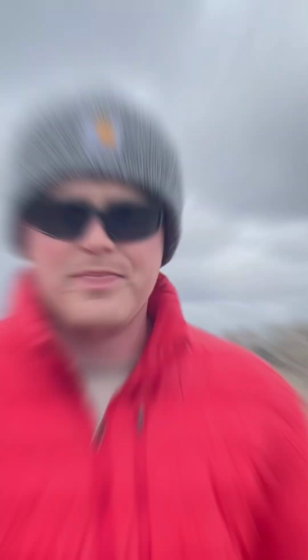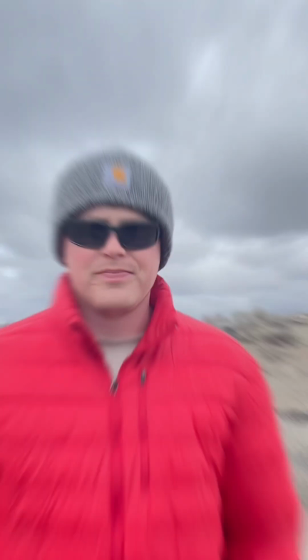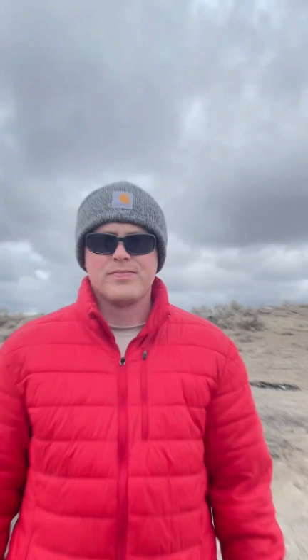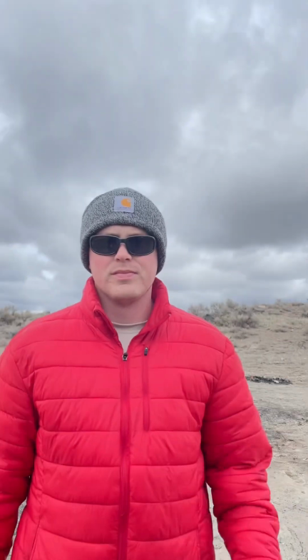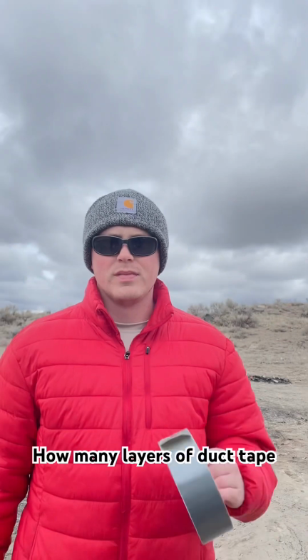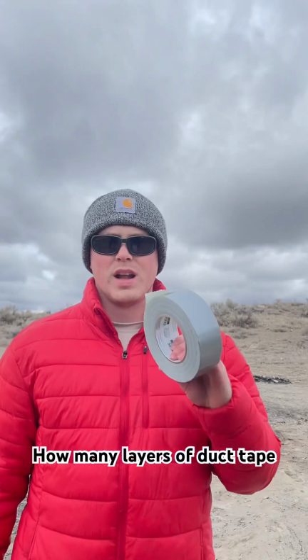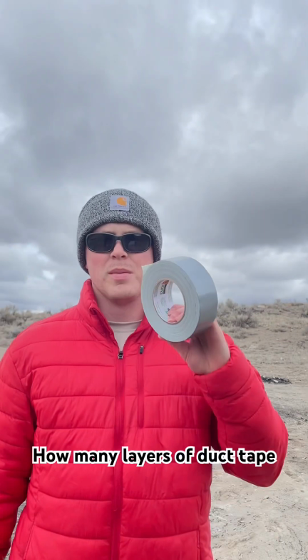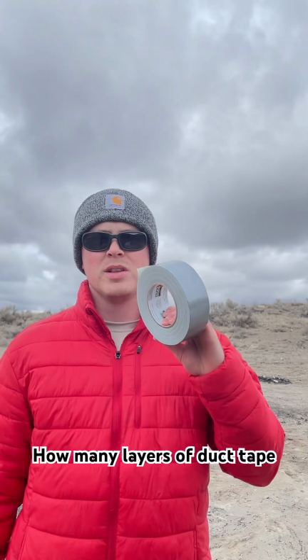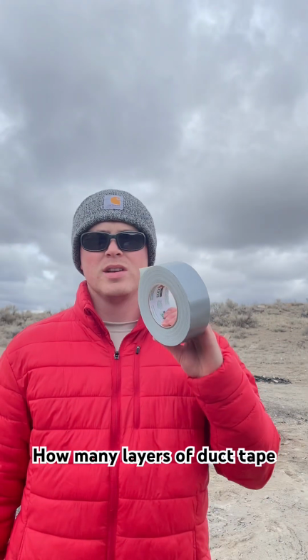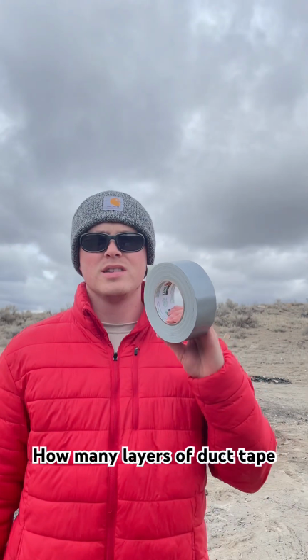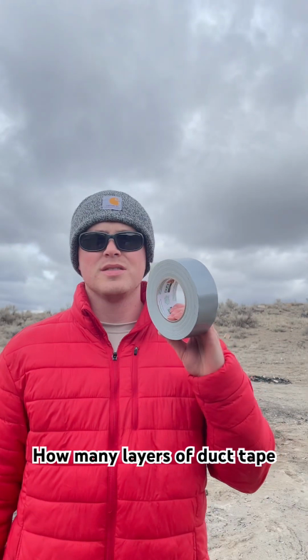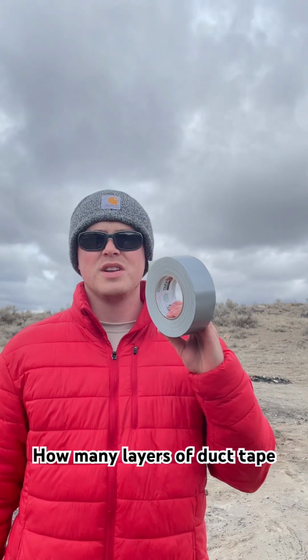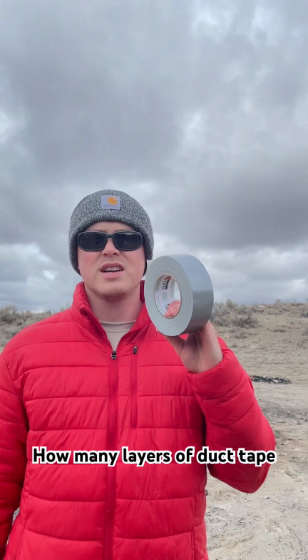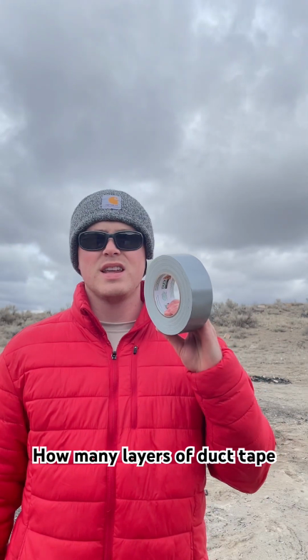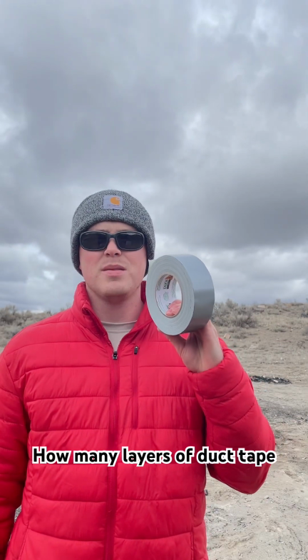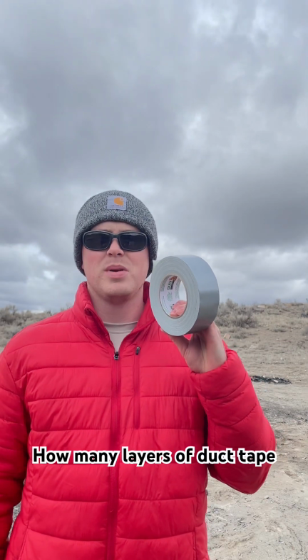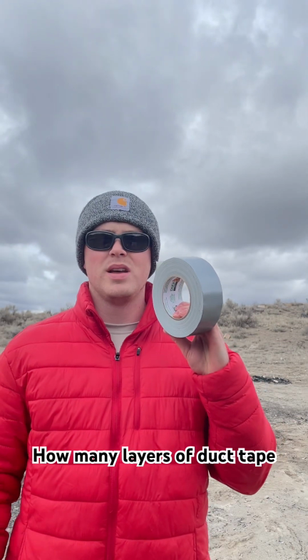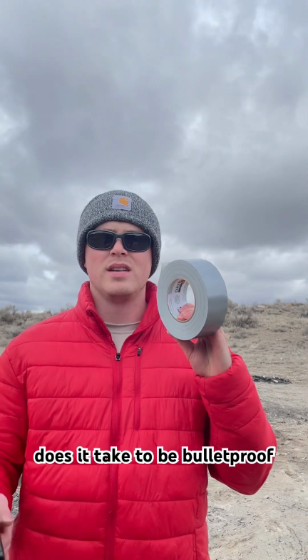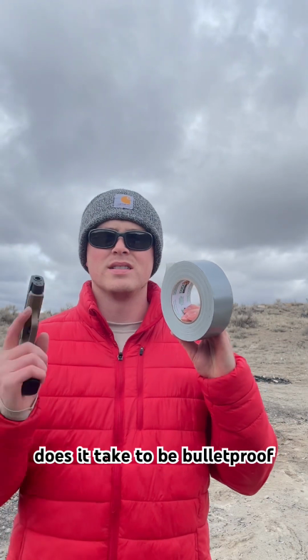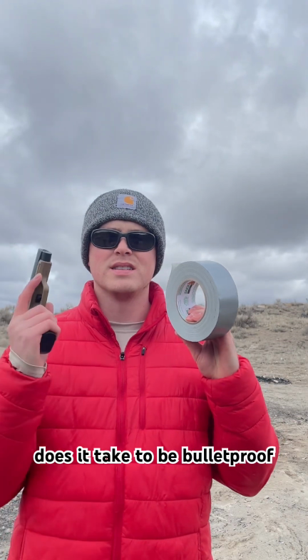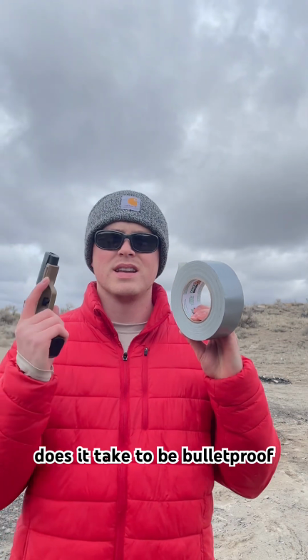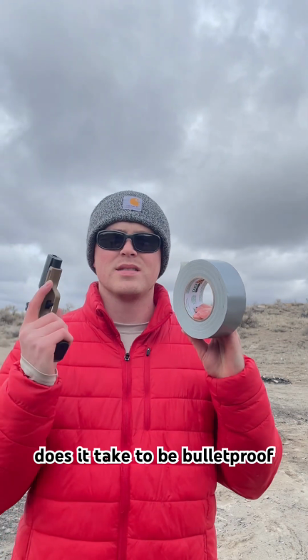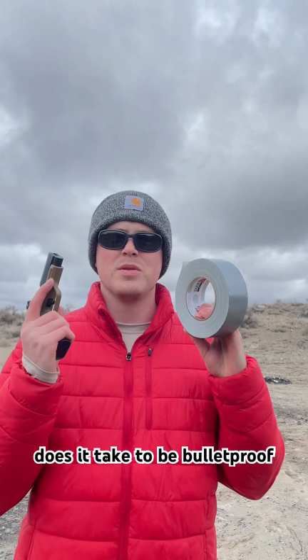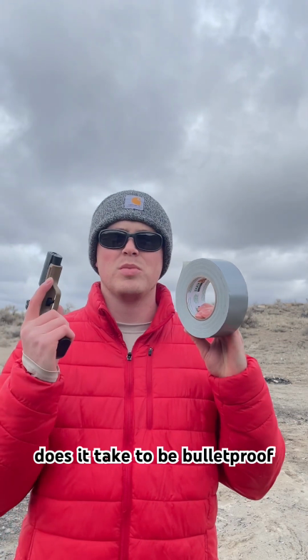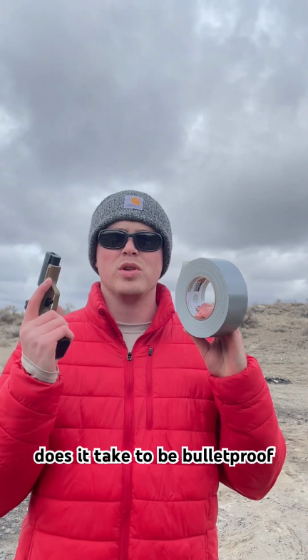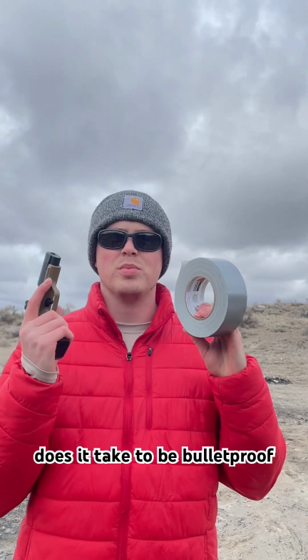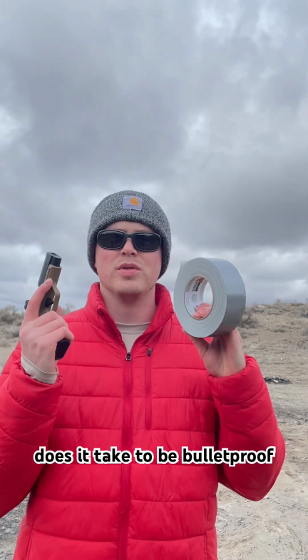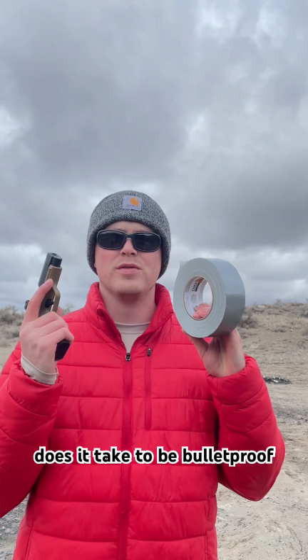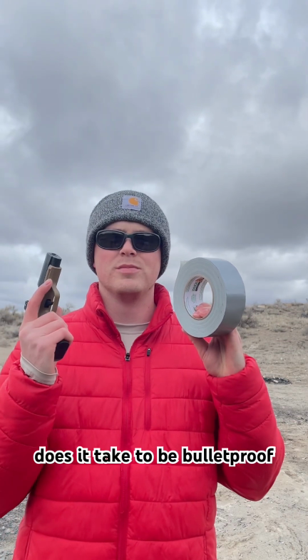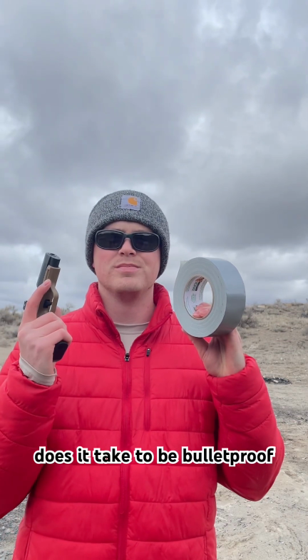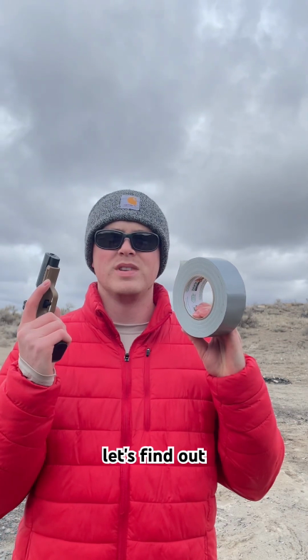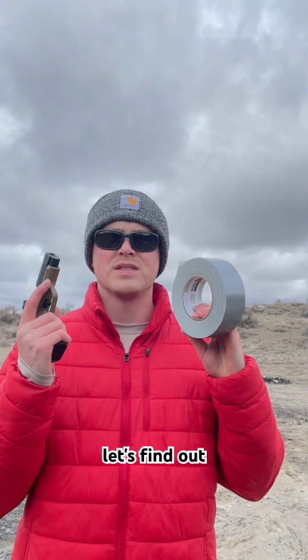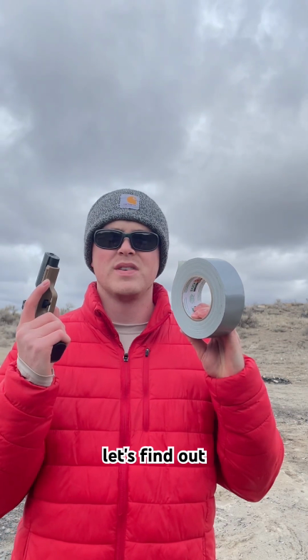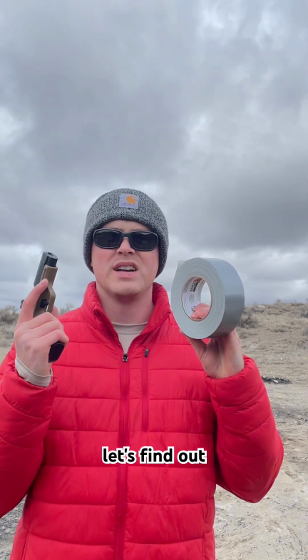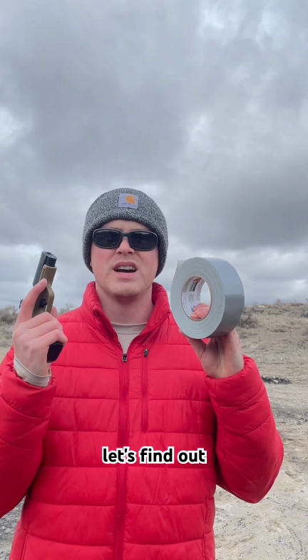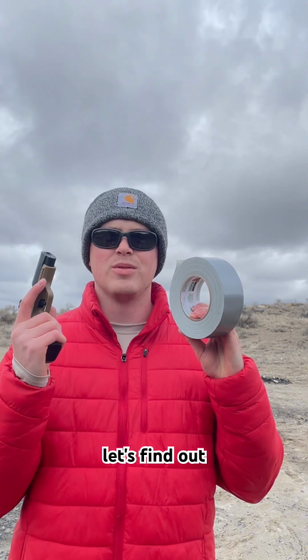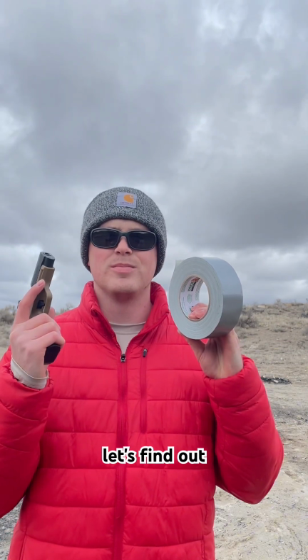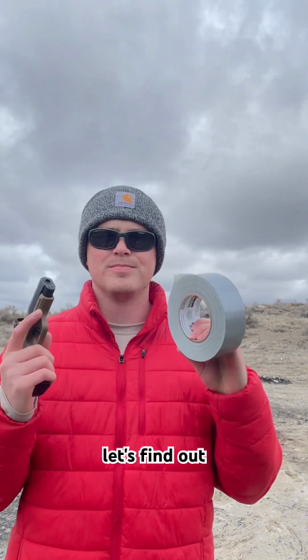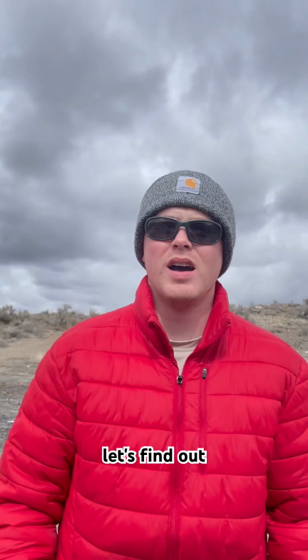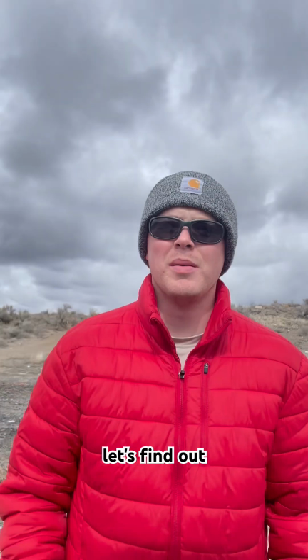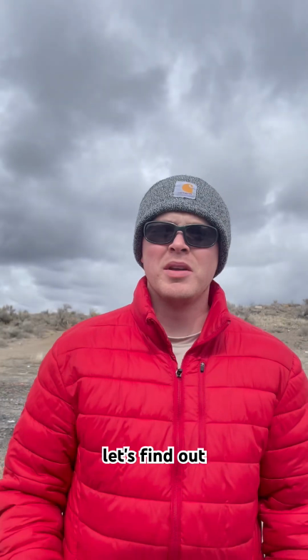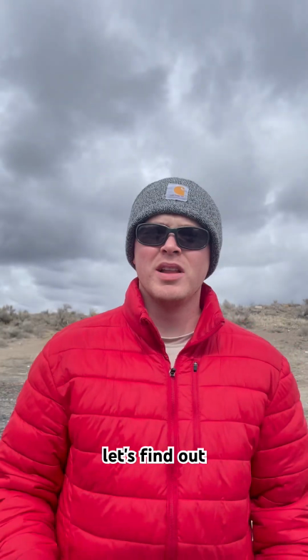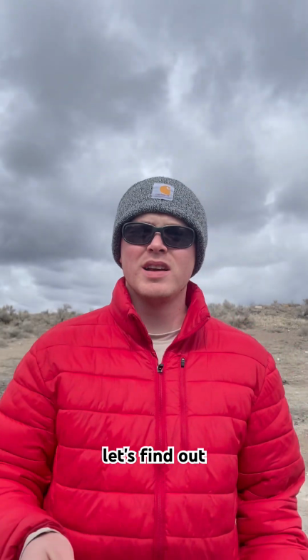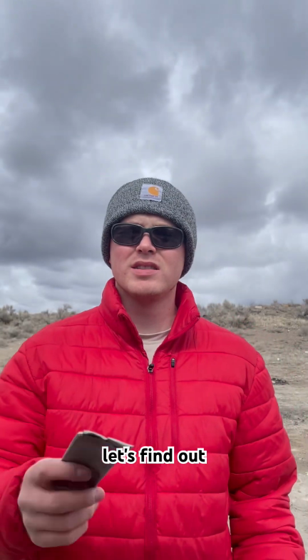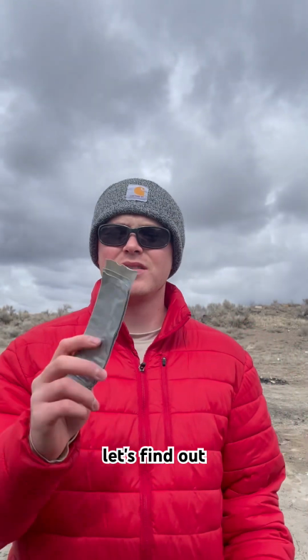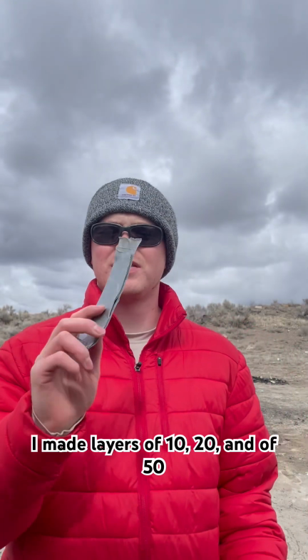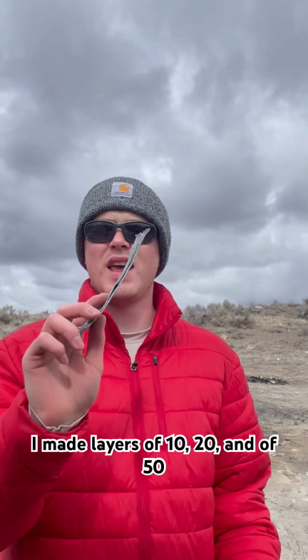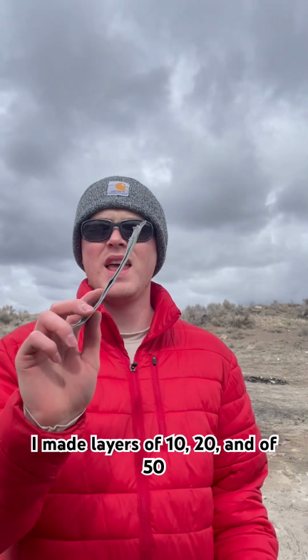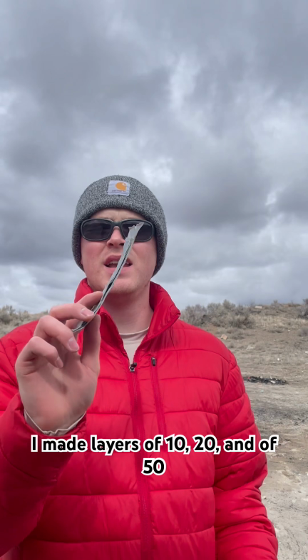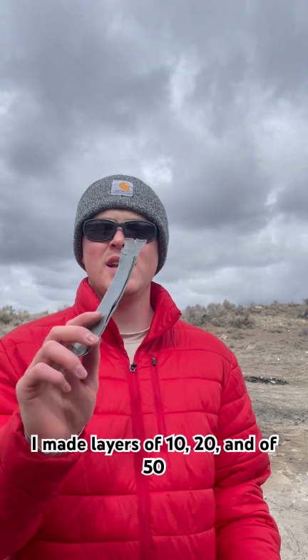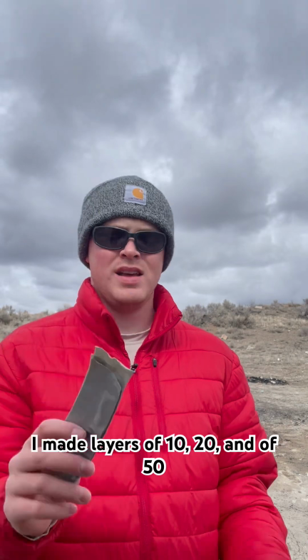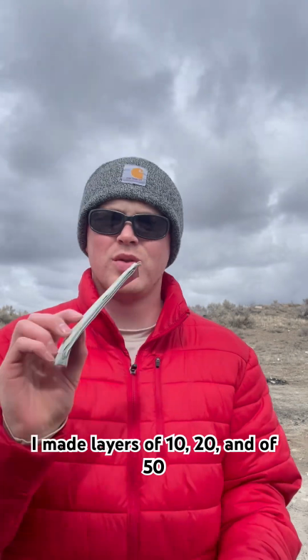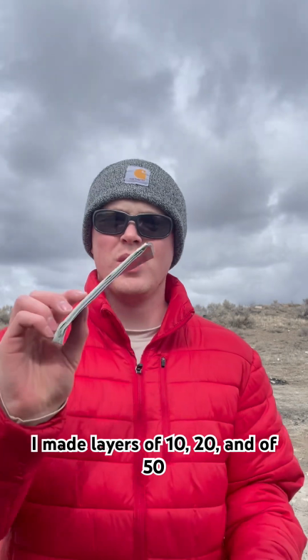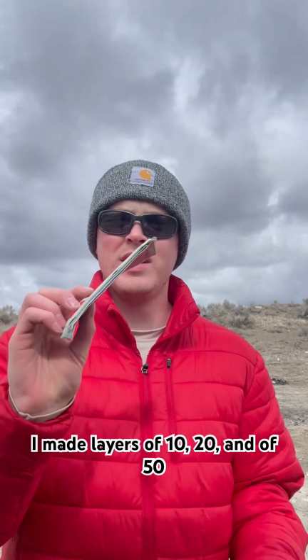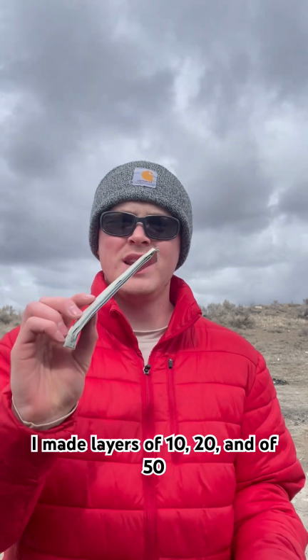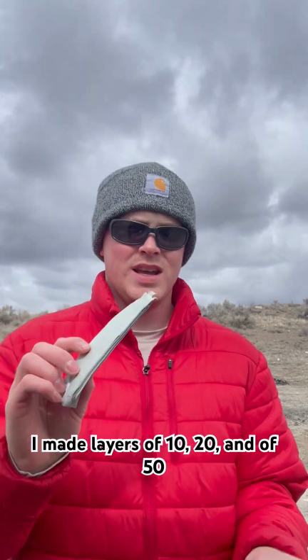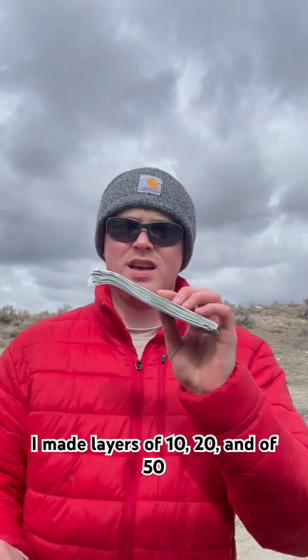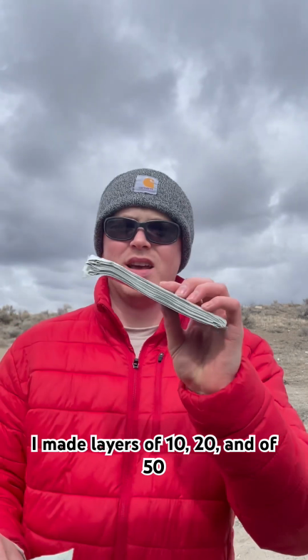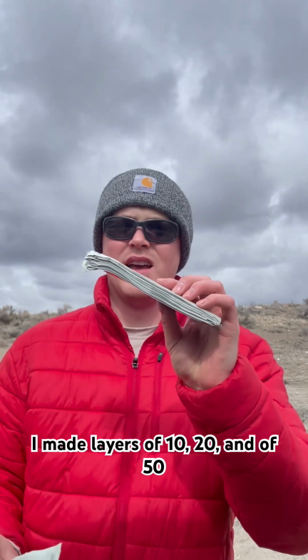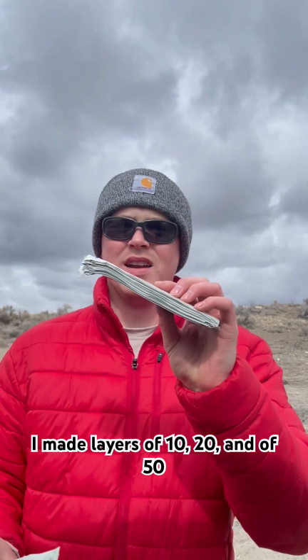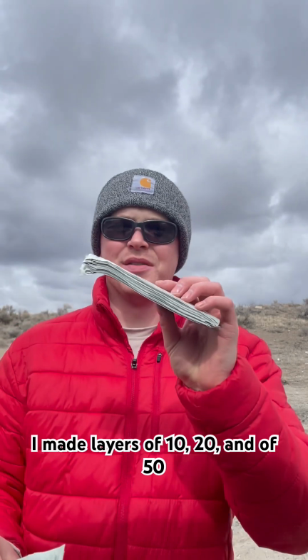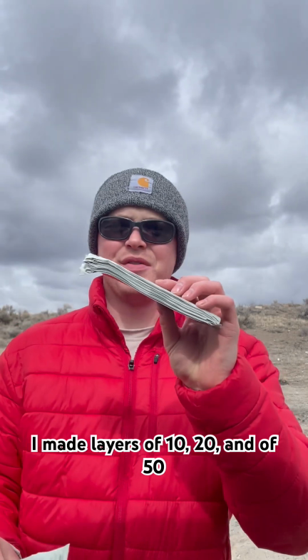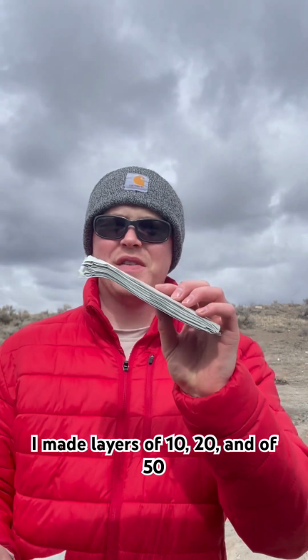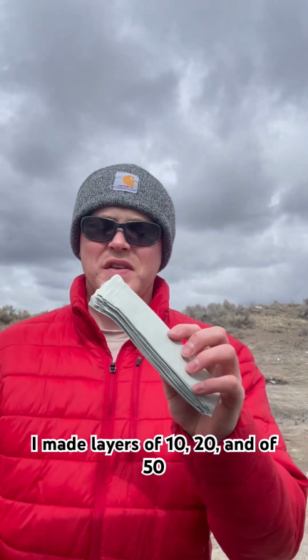How many layers of duct tape does it take to be bulletproof? Let's find out. I made layers of 10, 20, and 50.